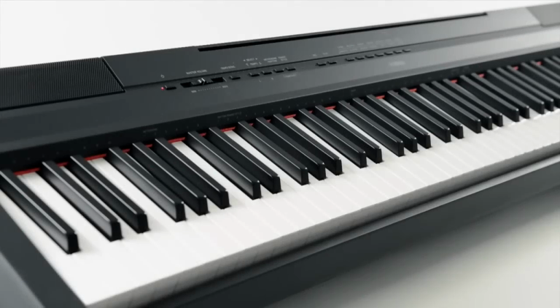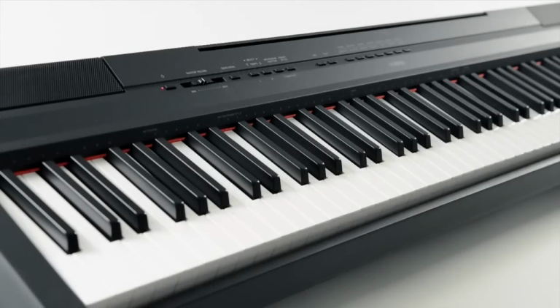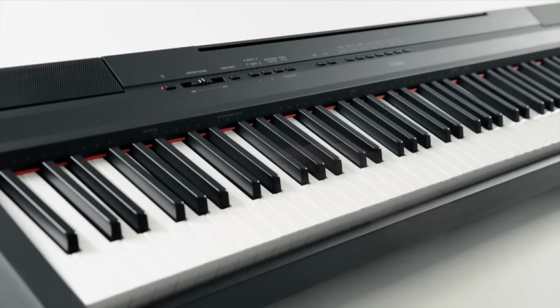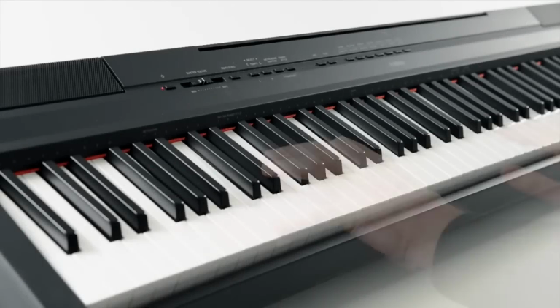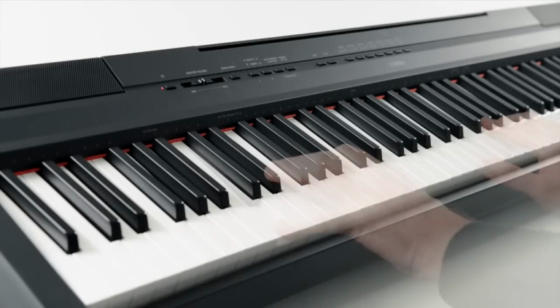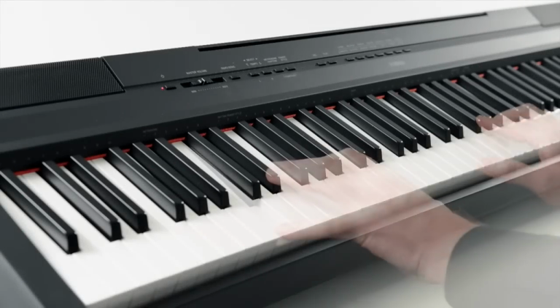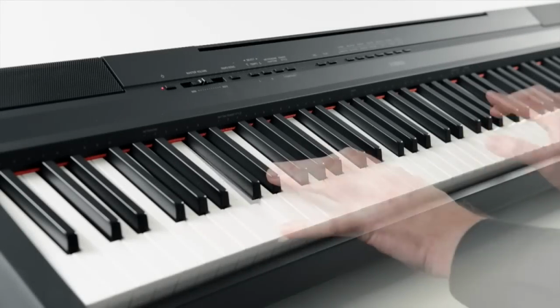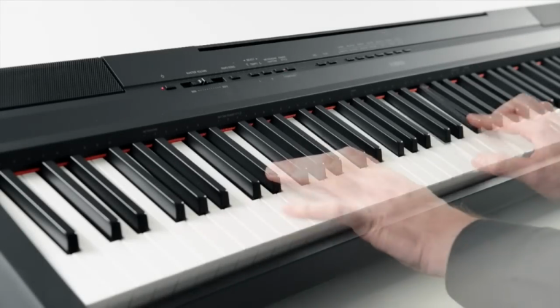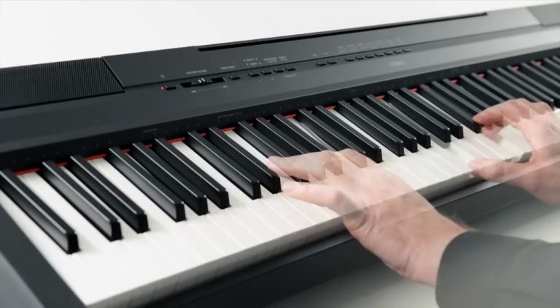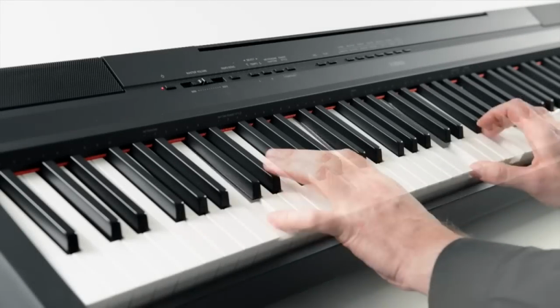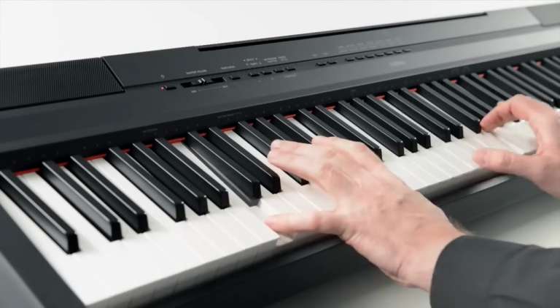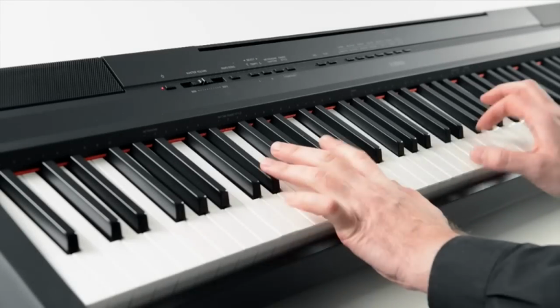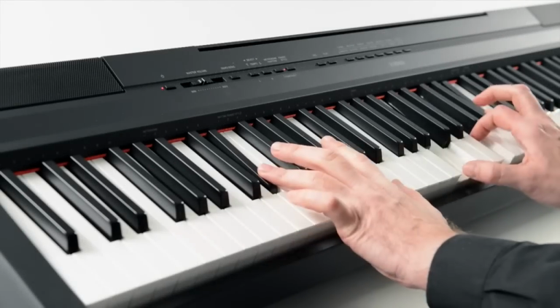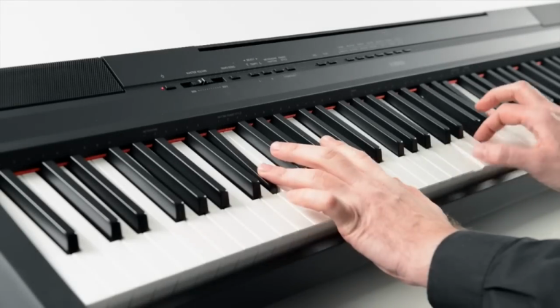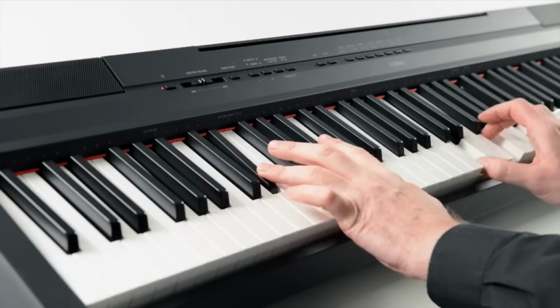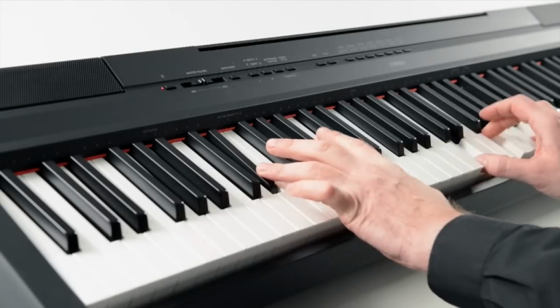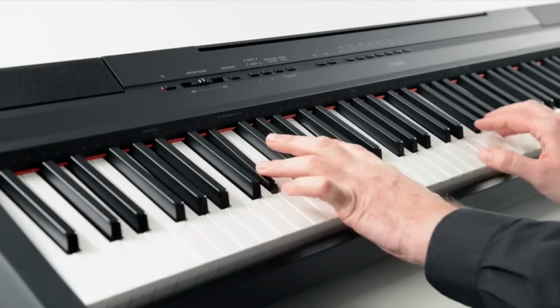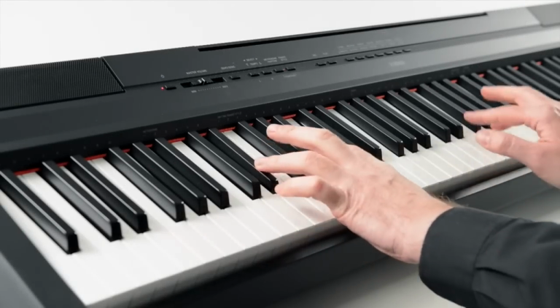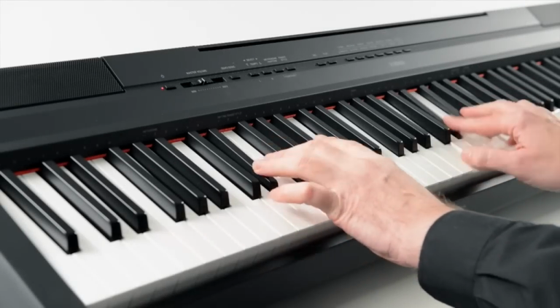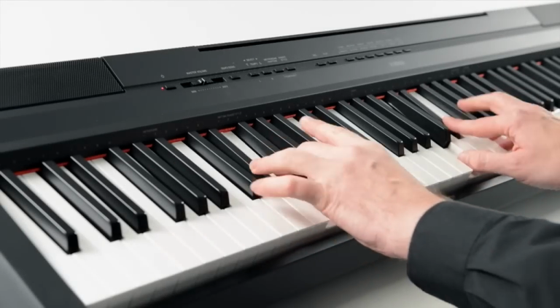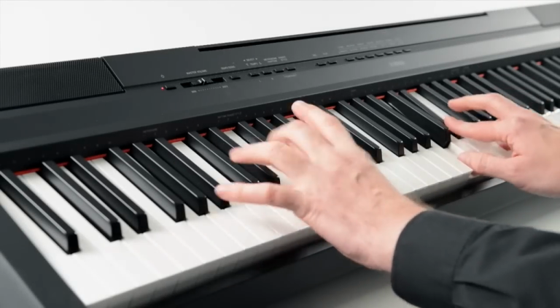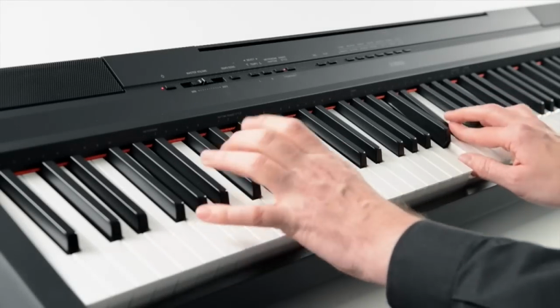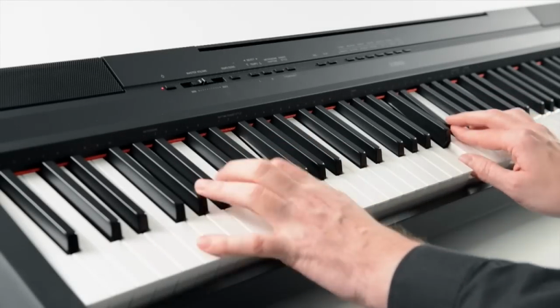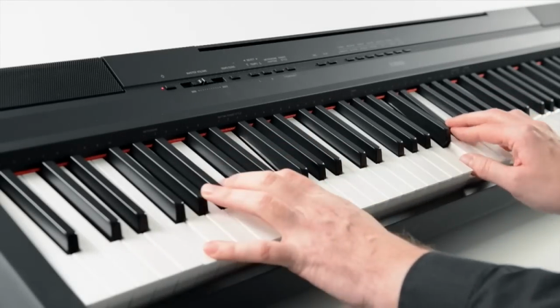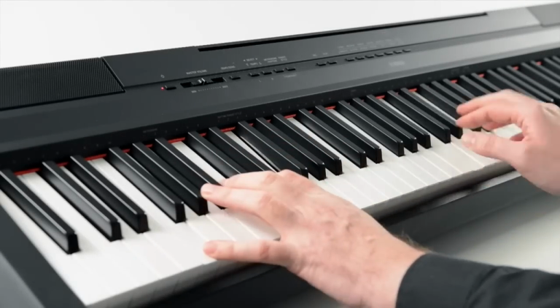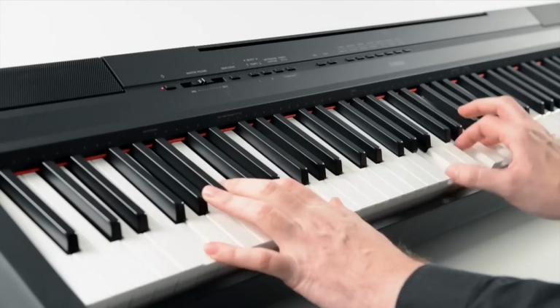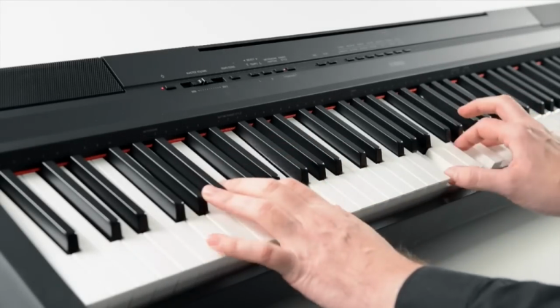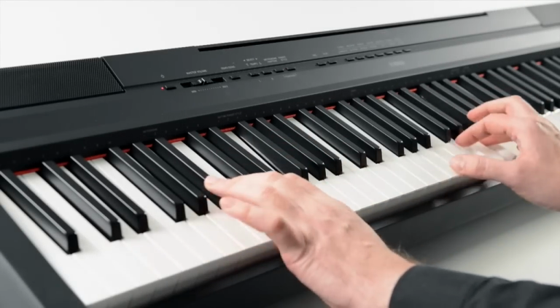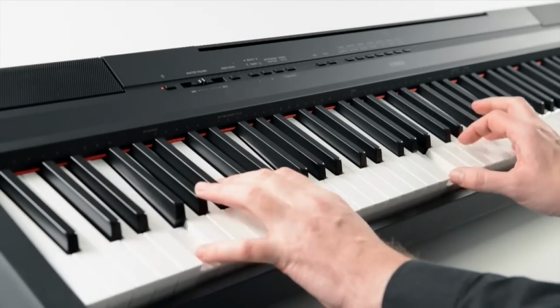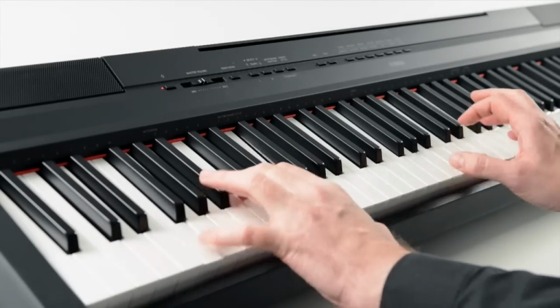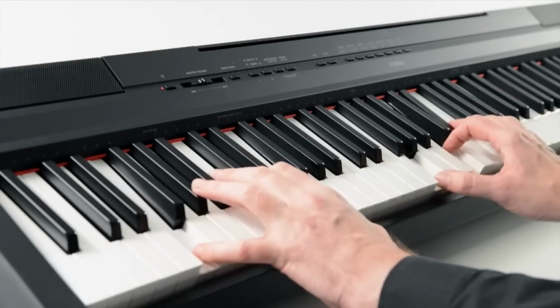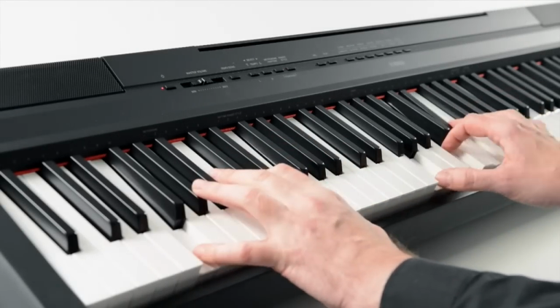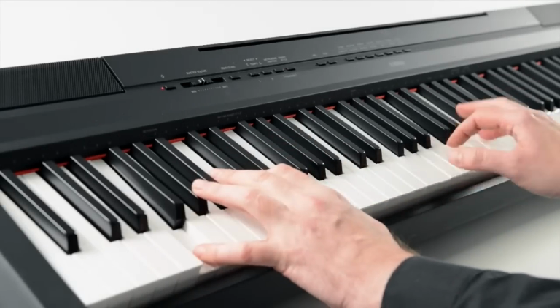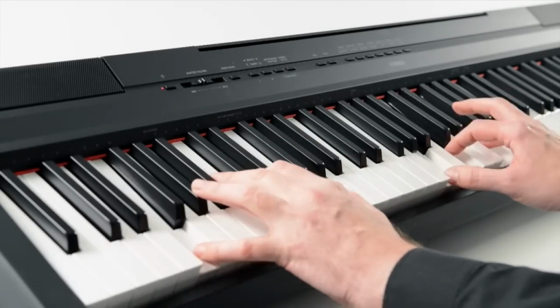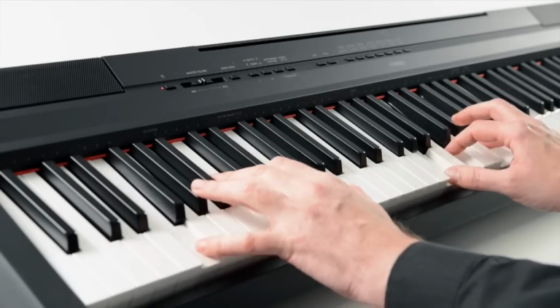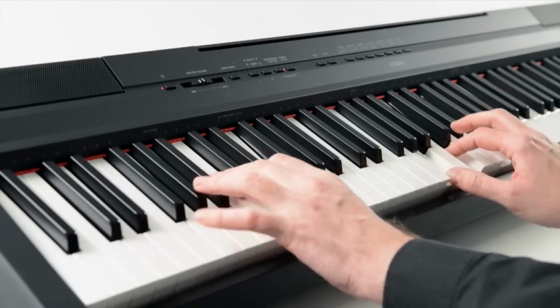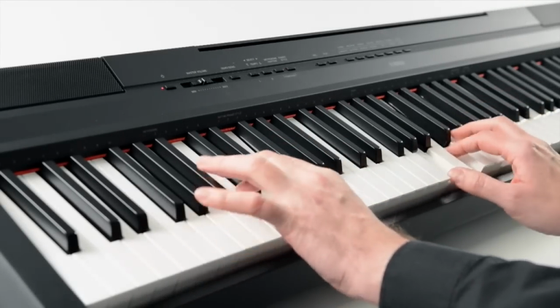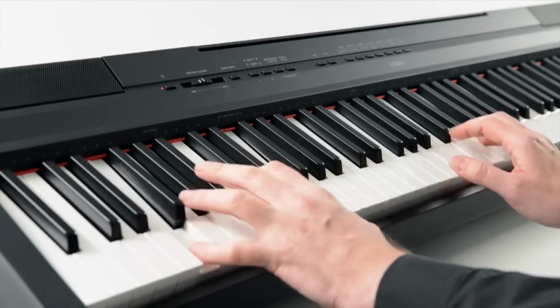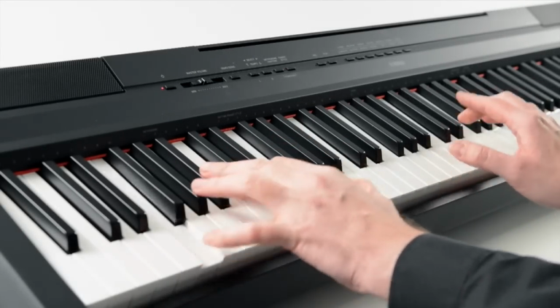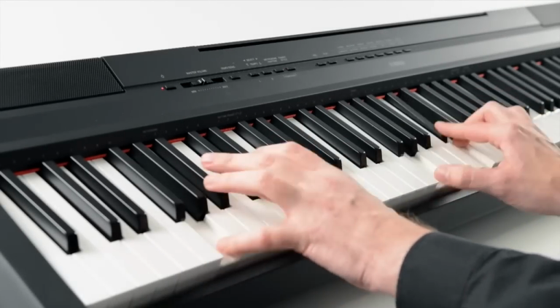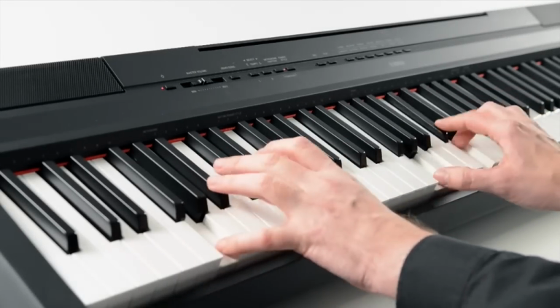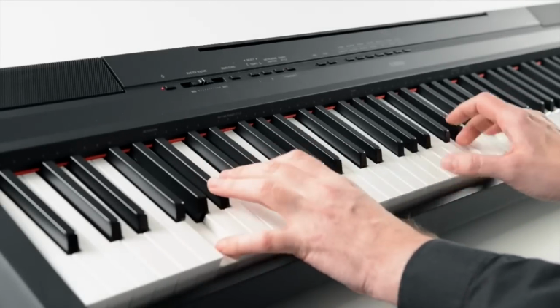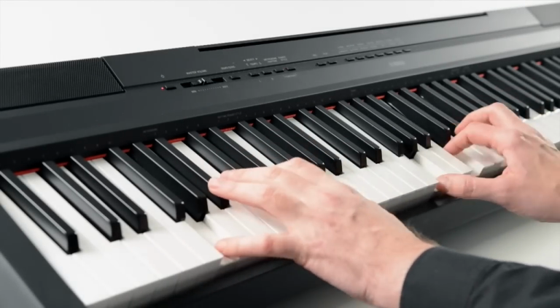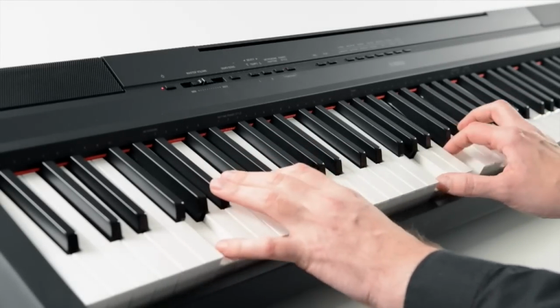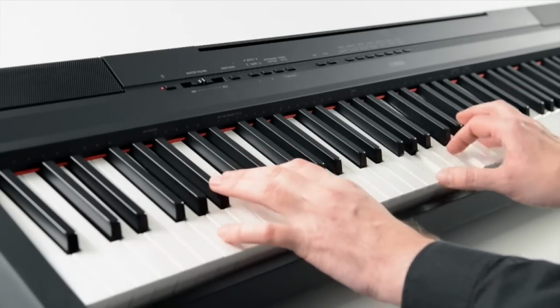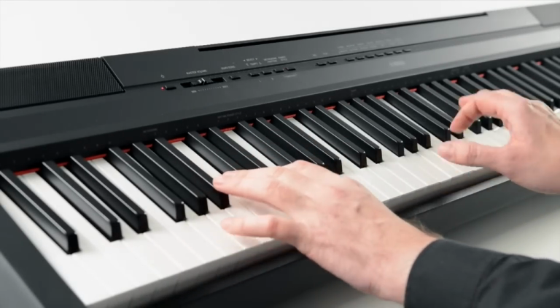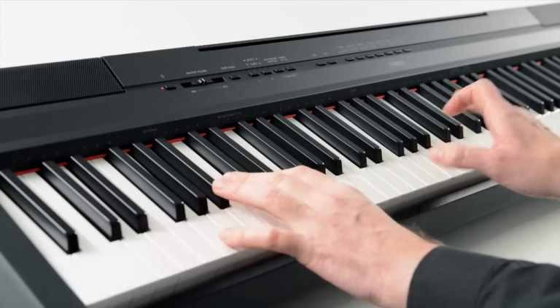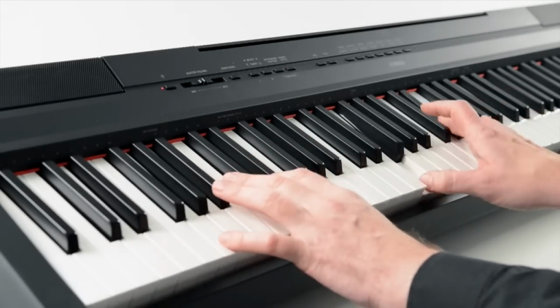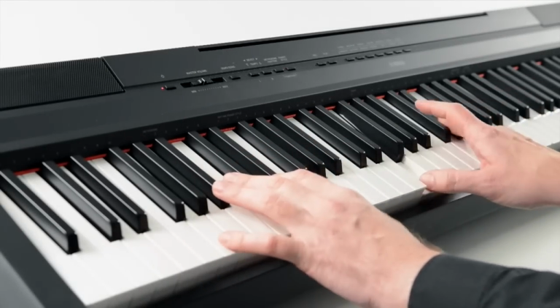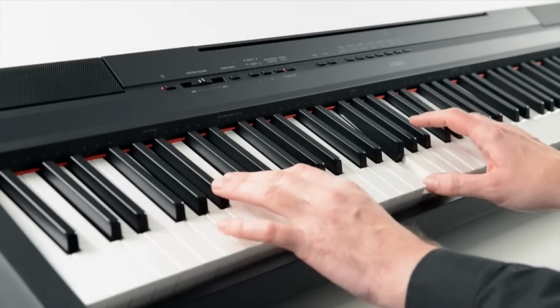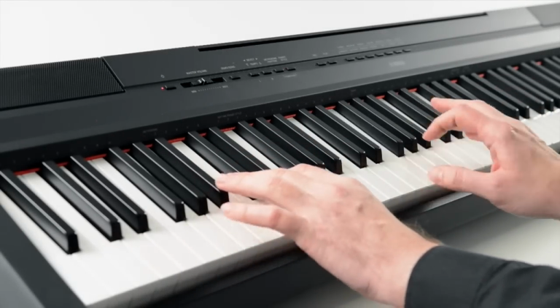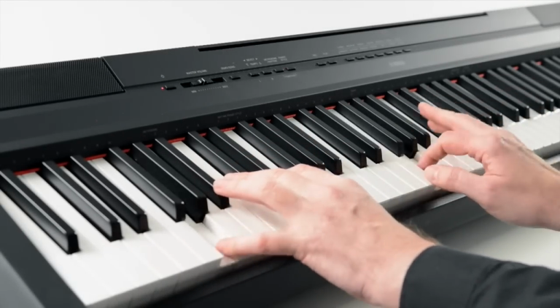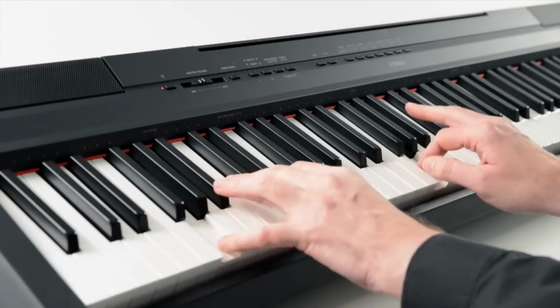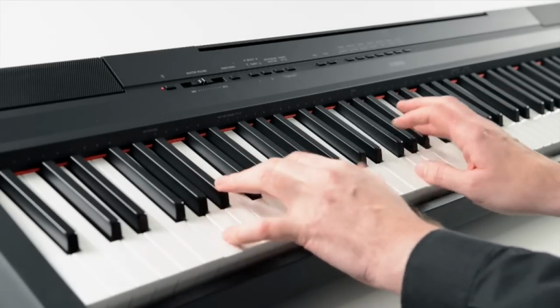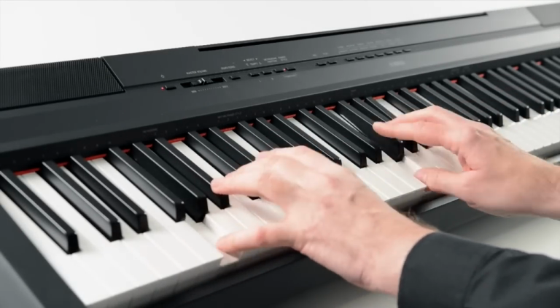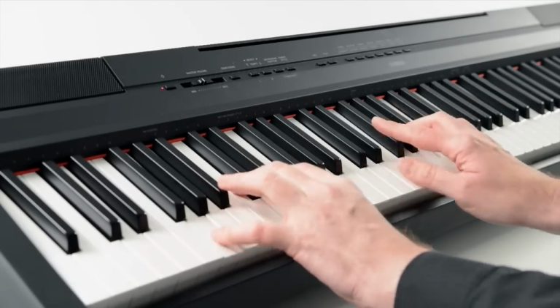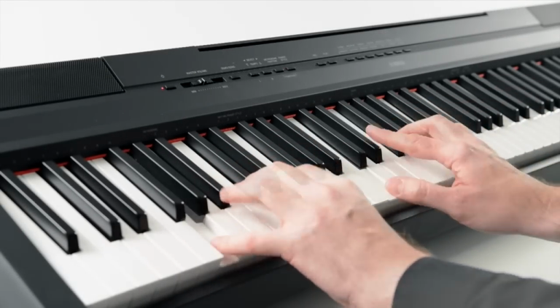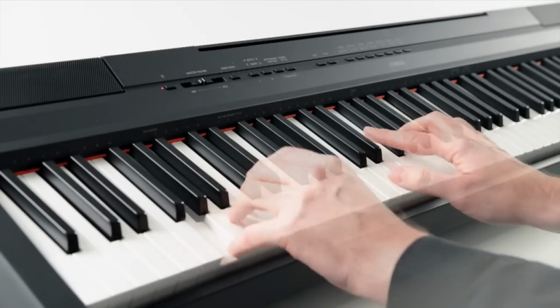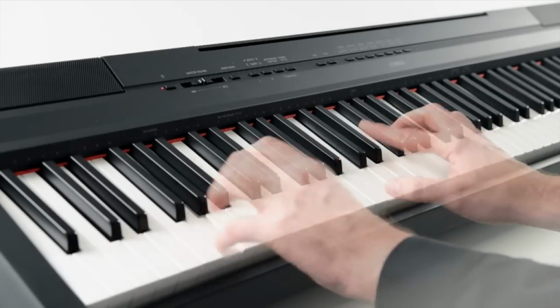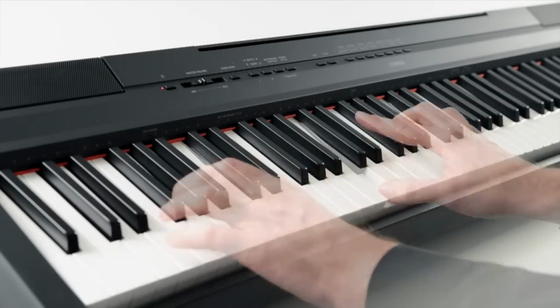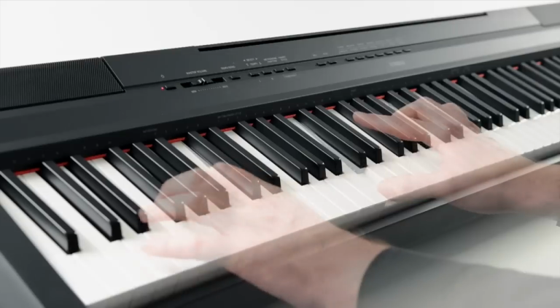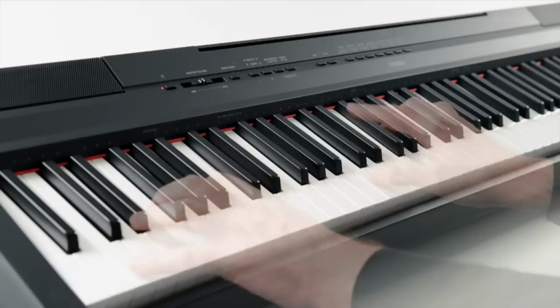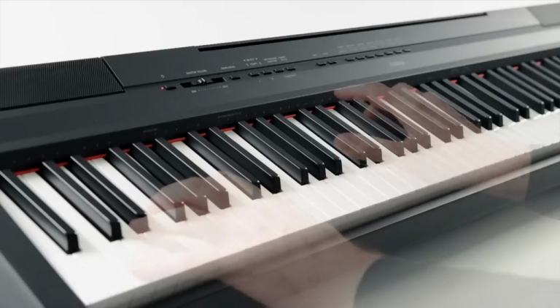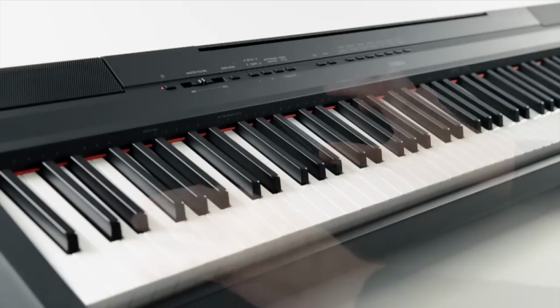A collection of 14 dynamic rhythms and 10 pianist accompaniment styles are ideal for both performance and practice.